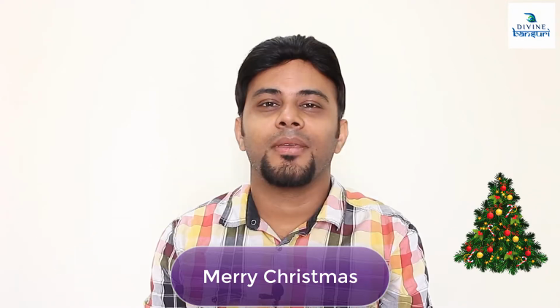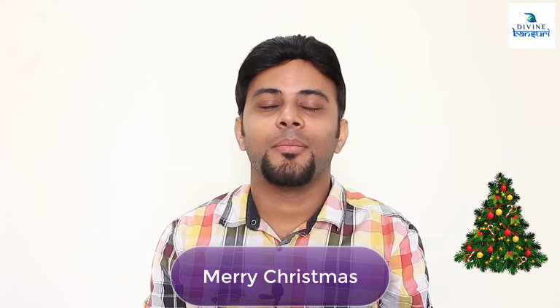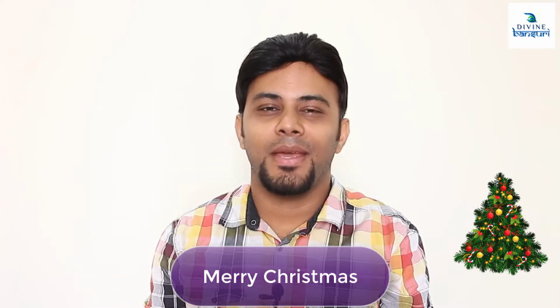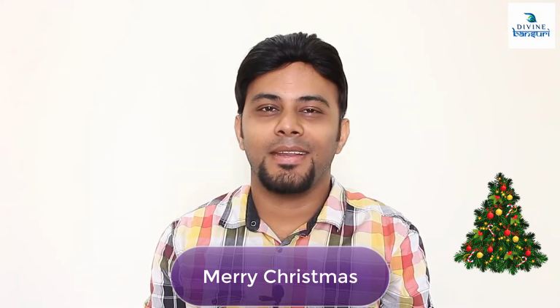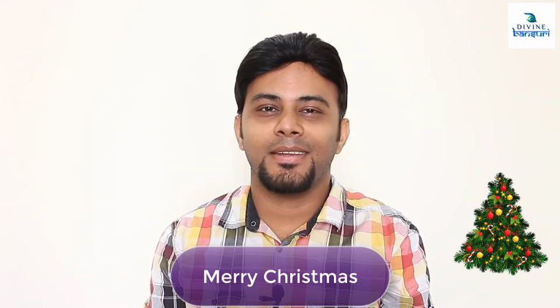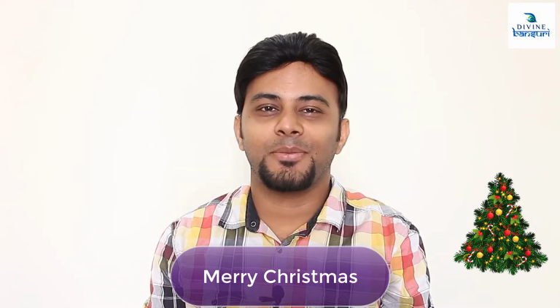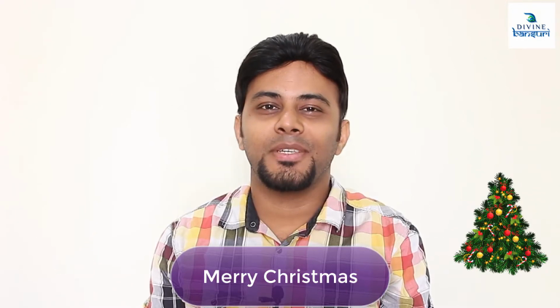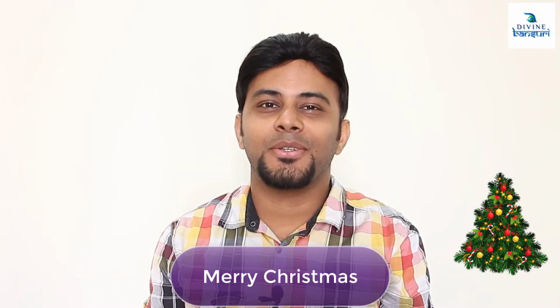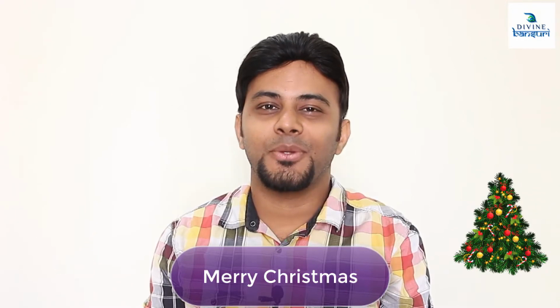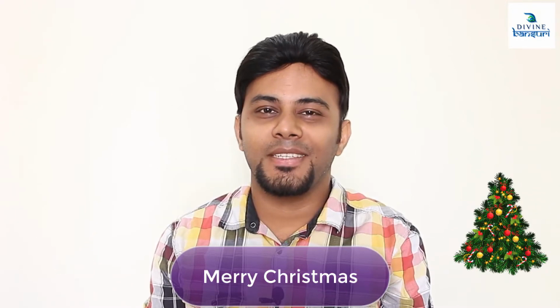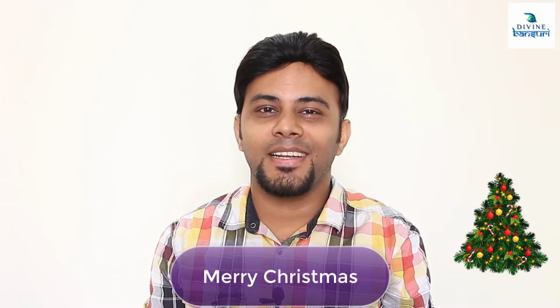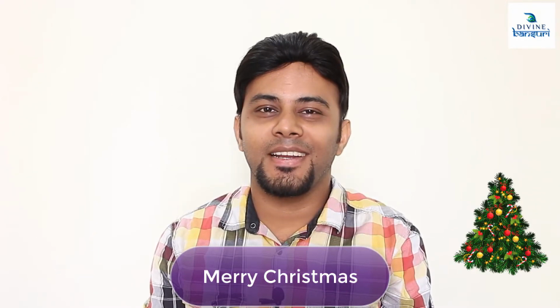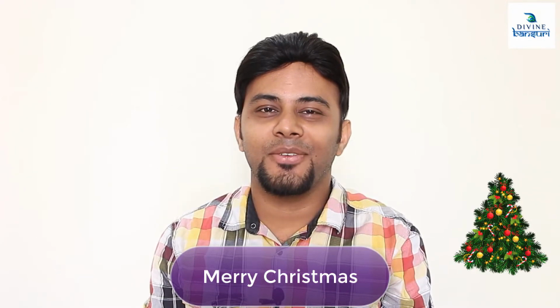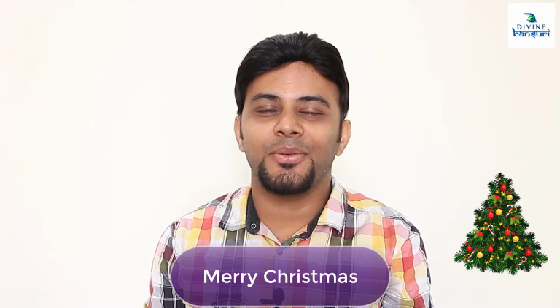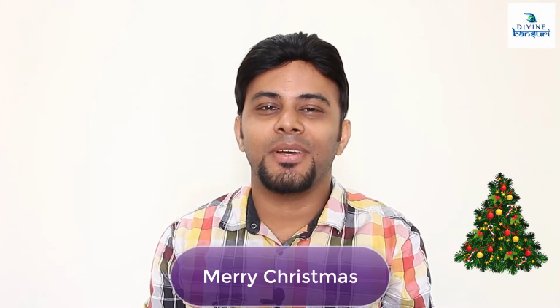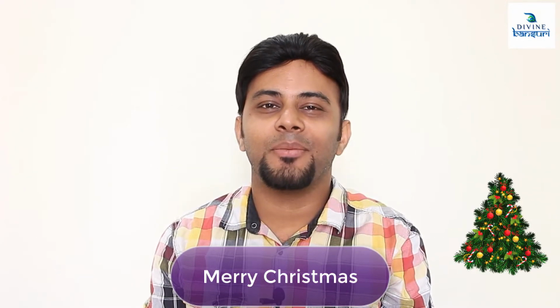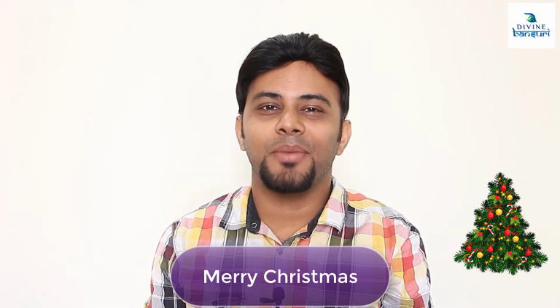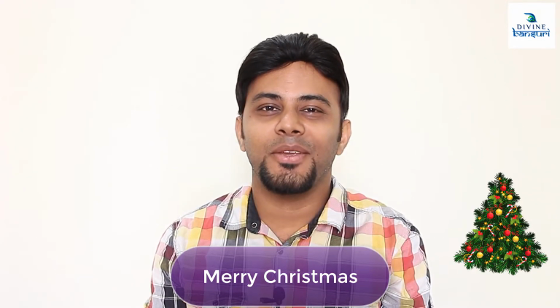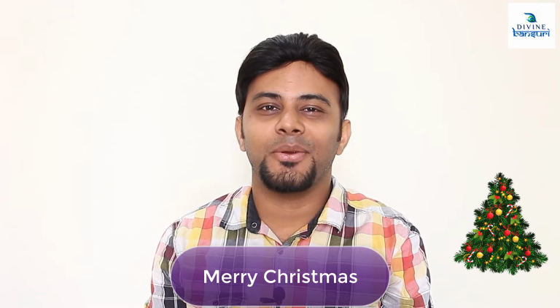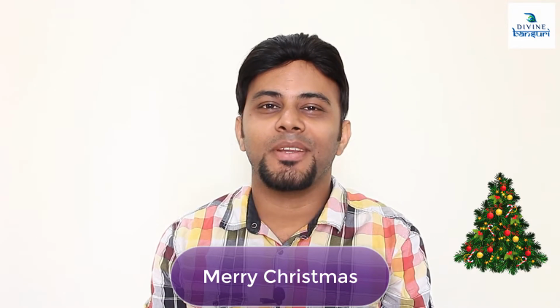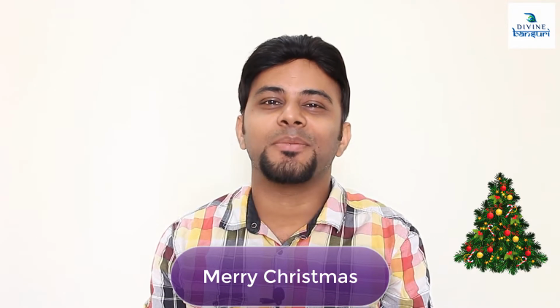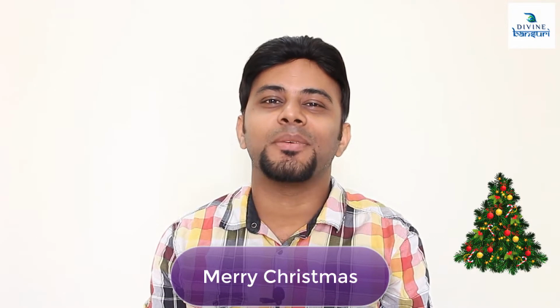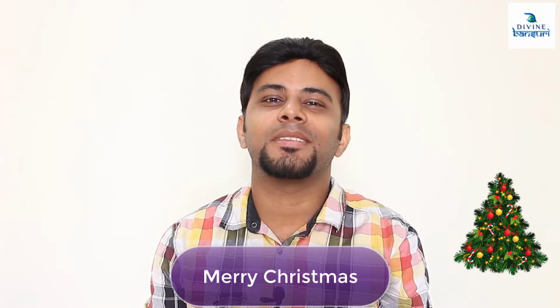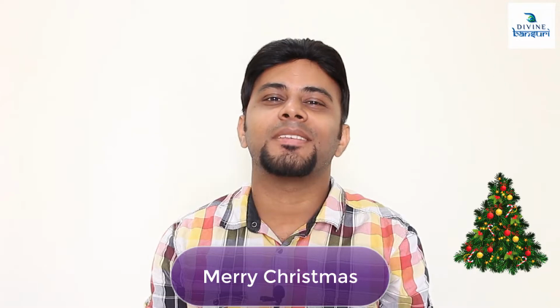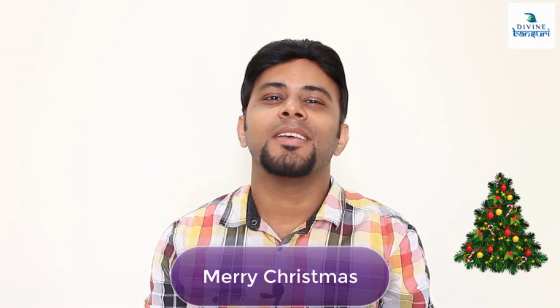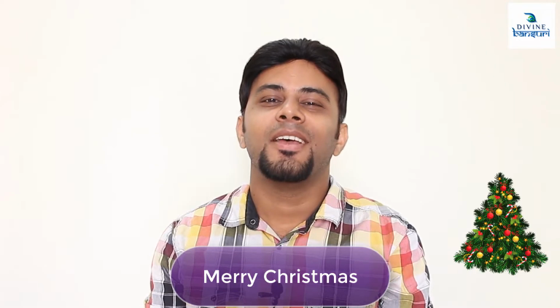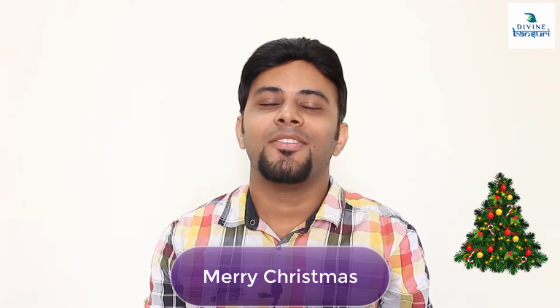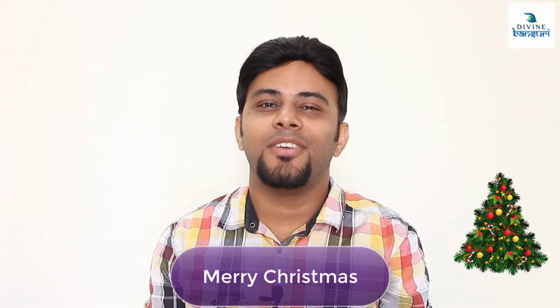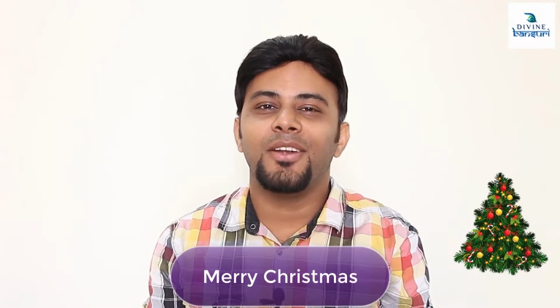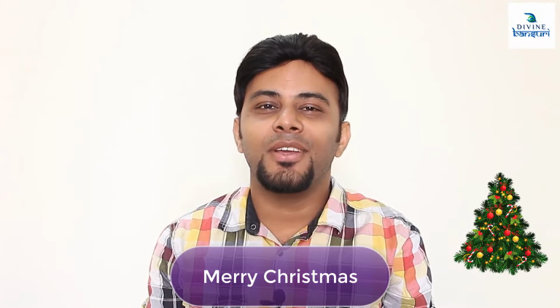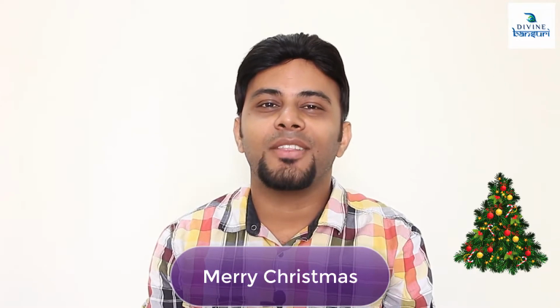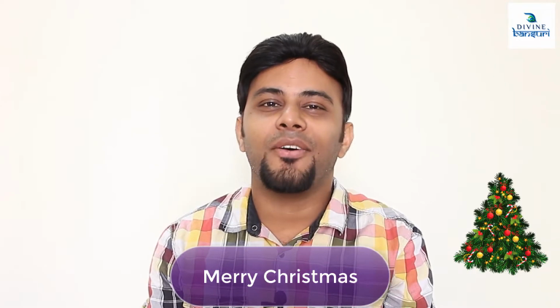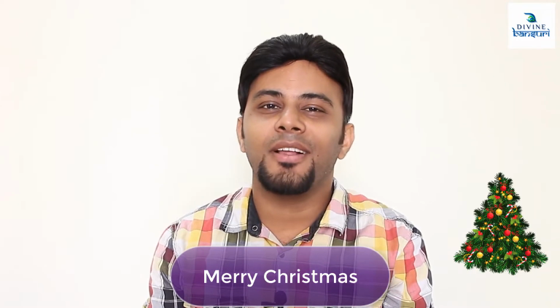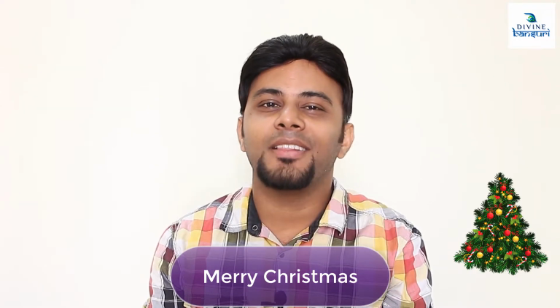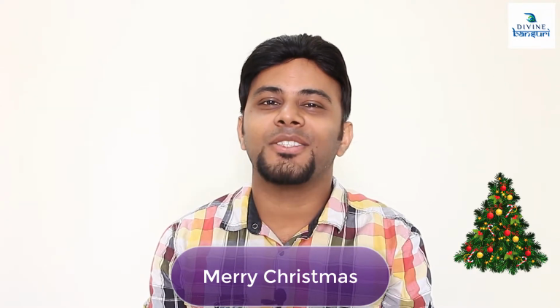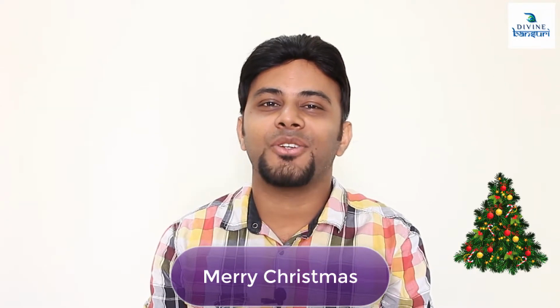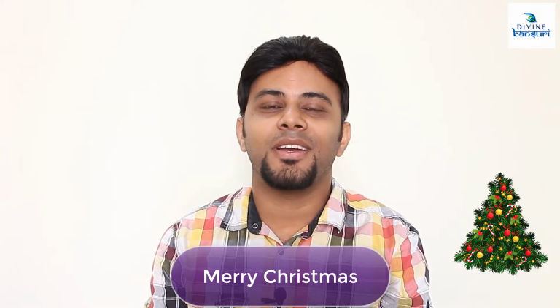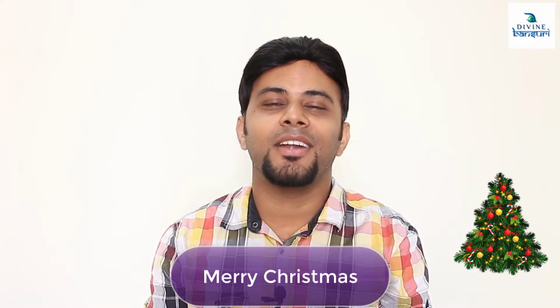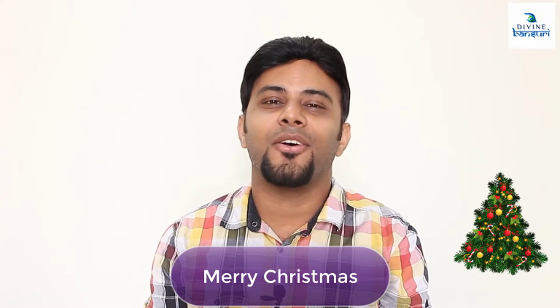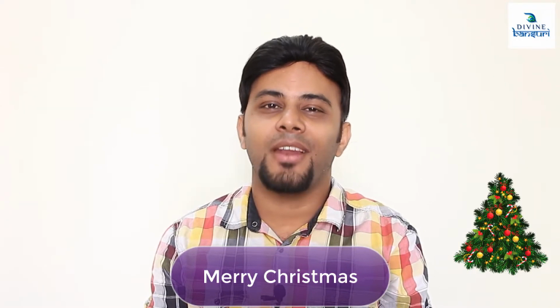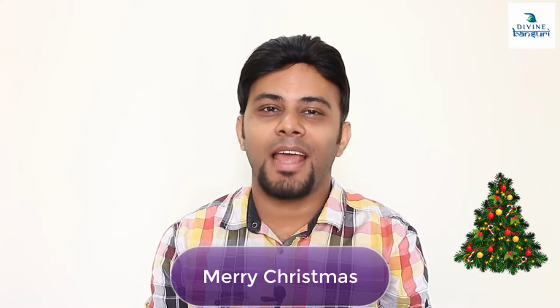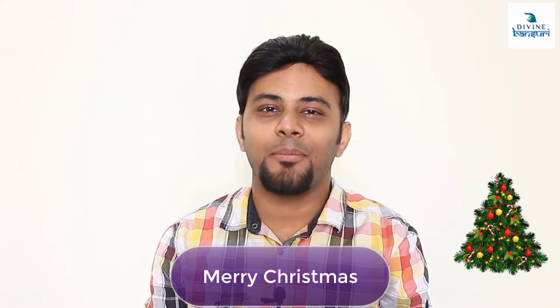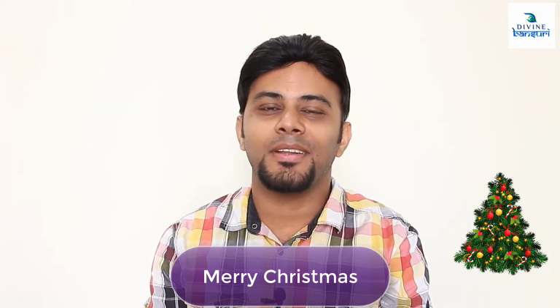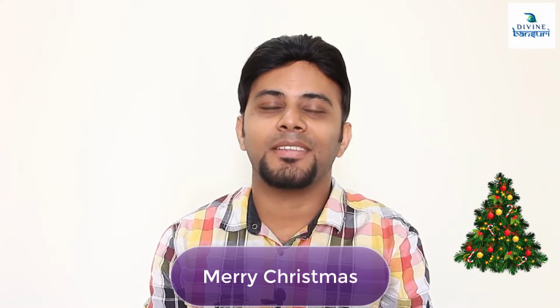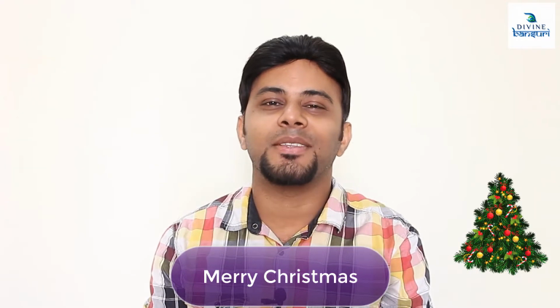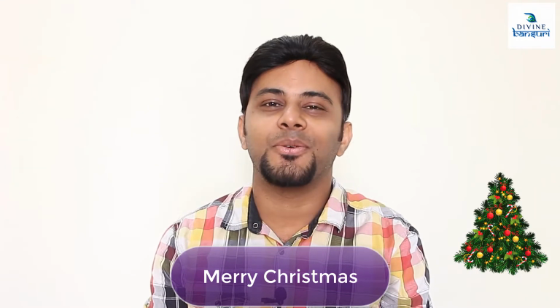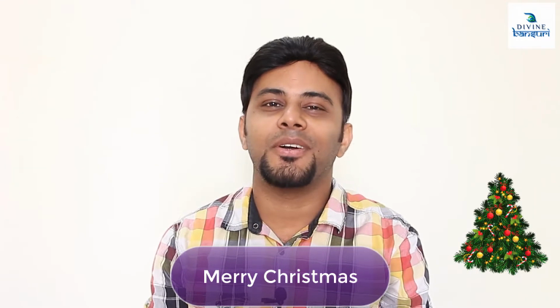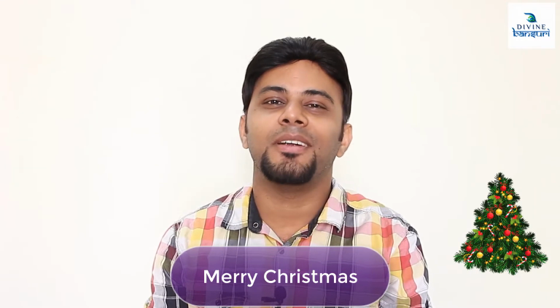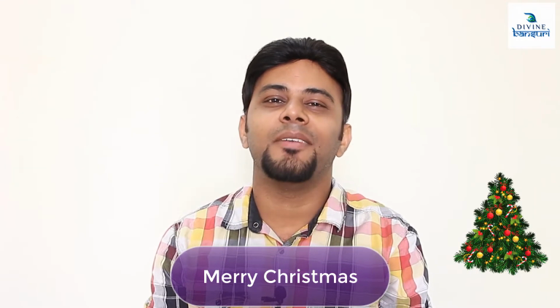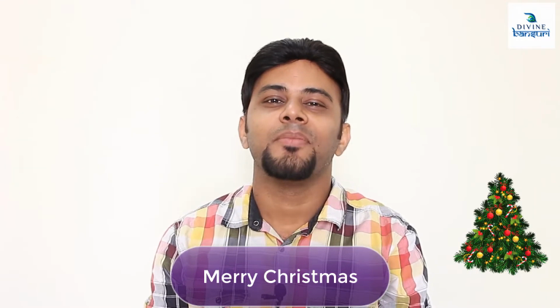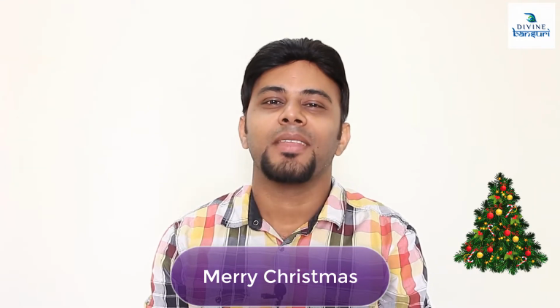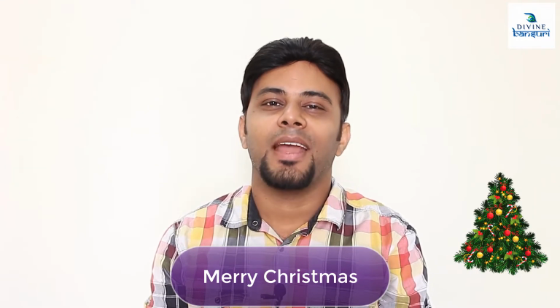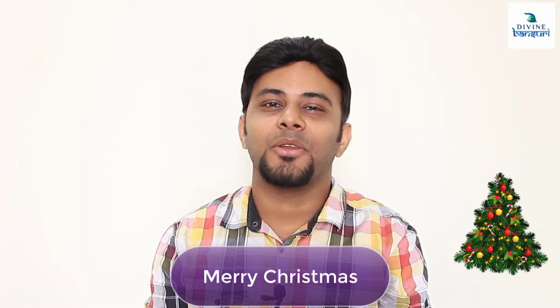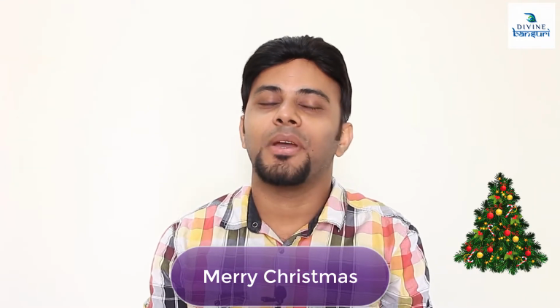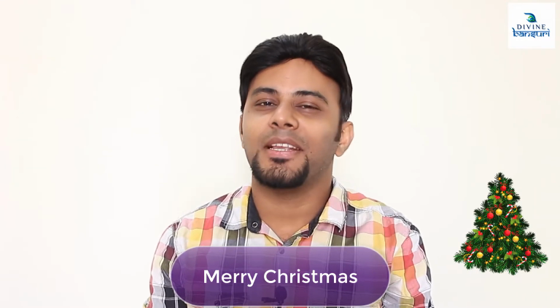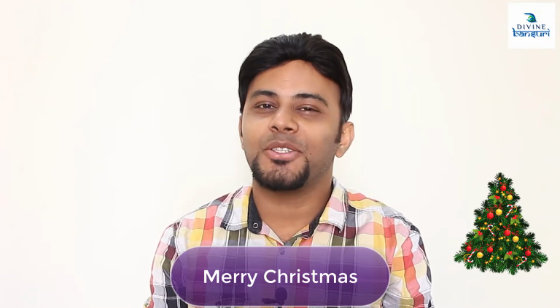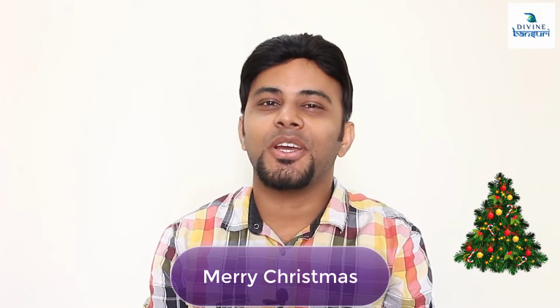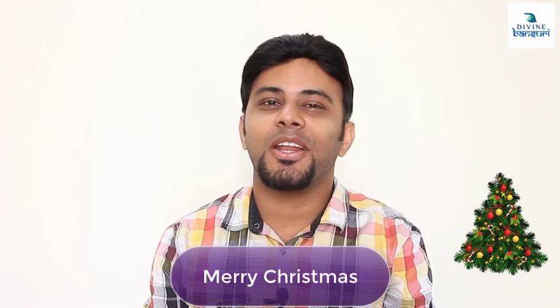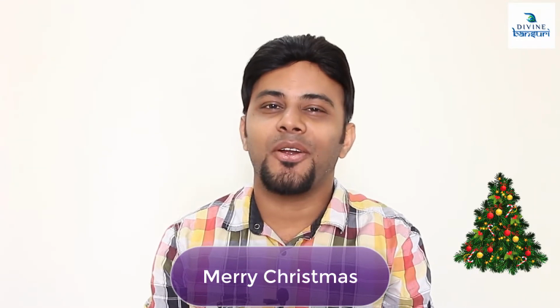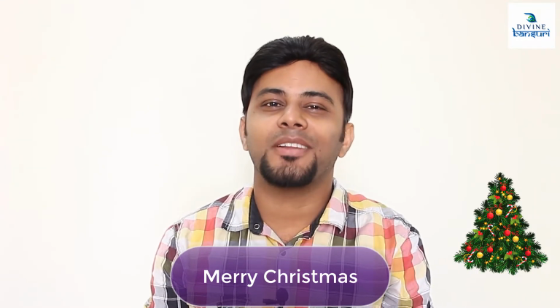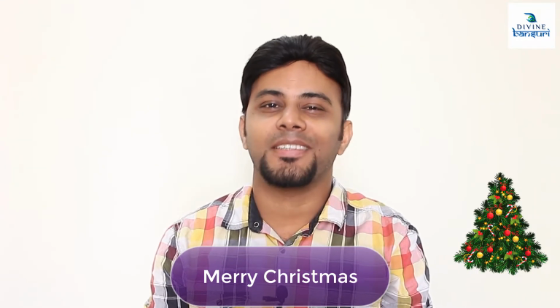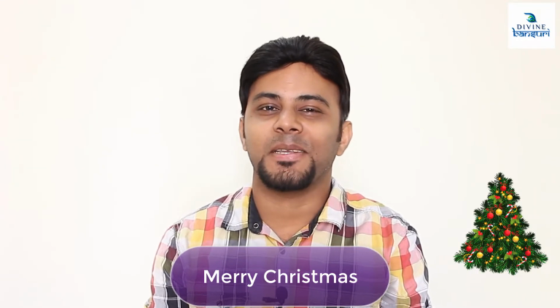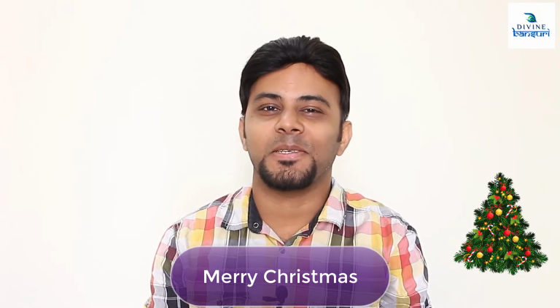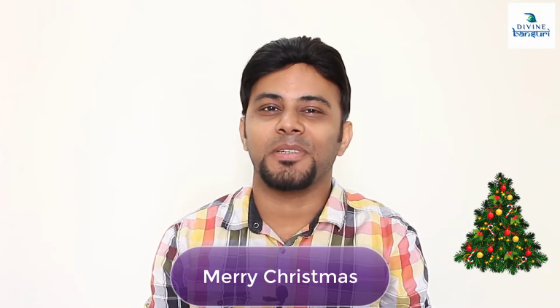Merry Christmas to each and everyone. May your Christmas be filled with all the joy and happiness in the world and you enjoy this Christmas a lot.